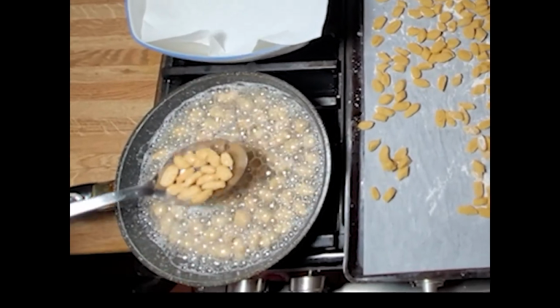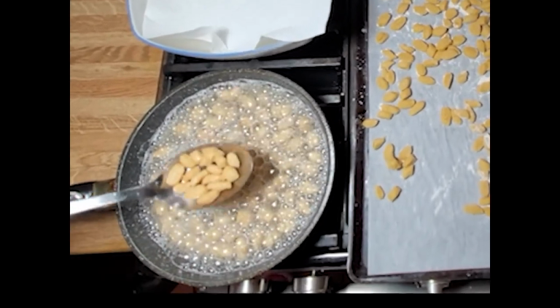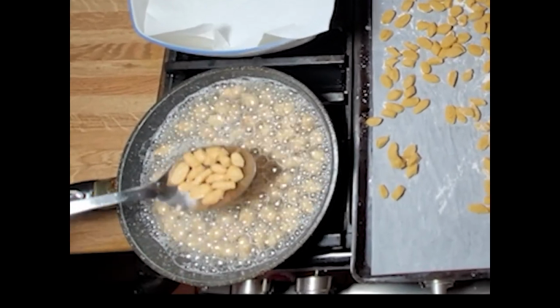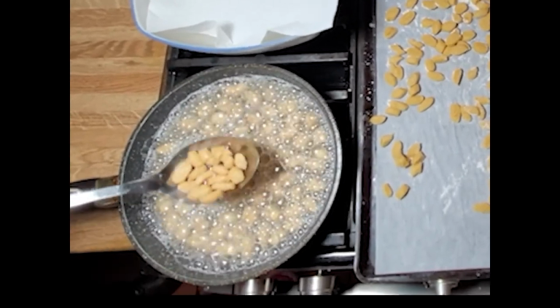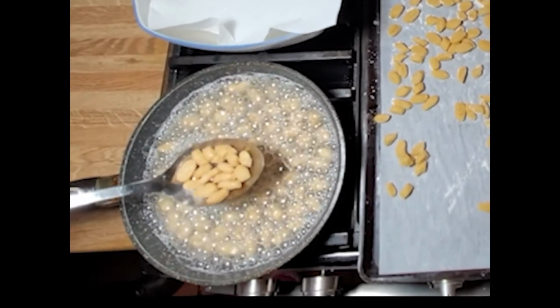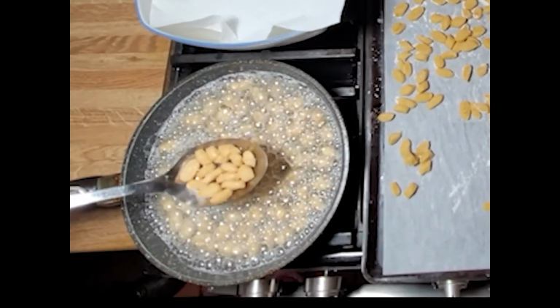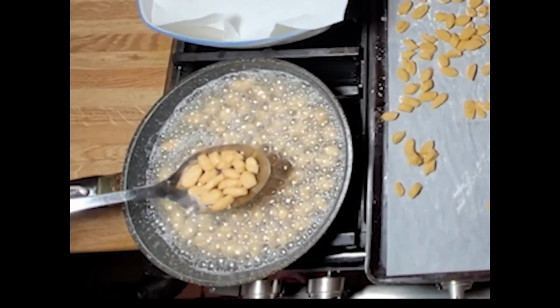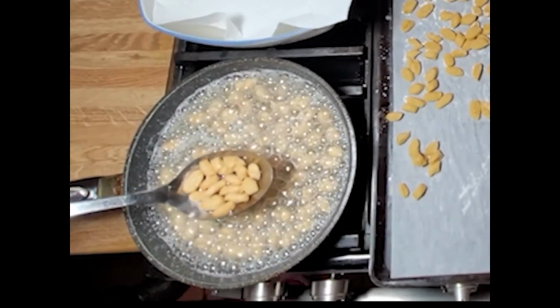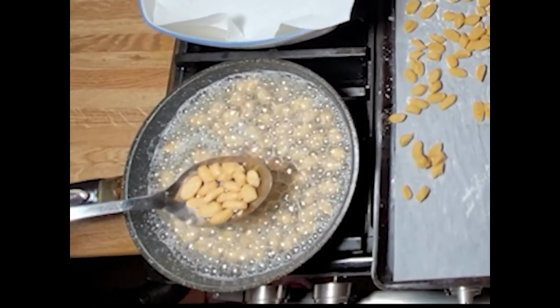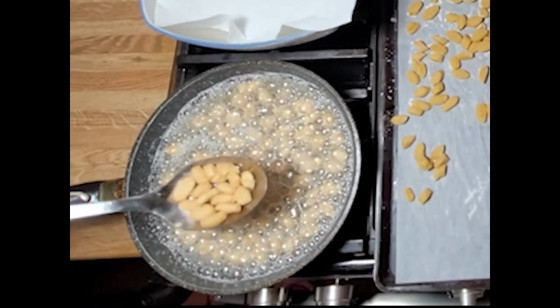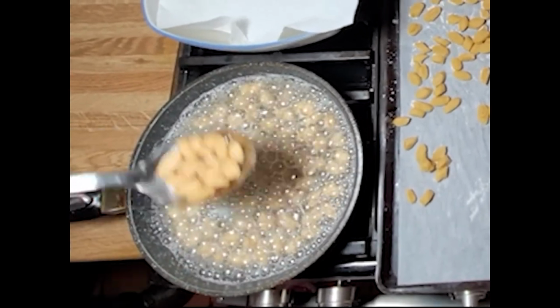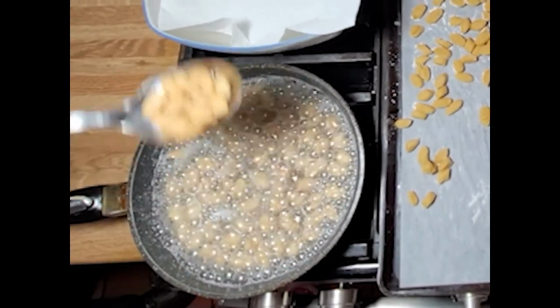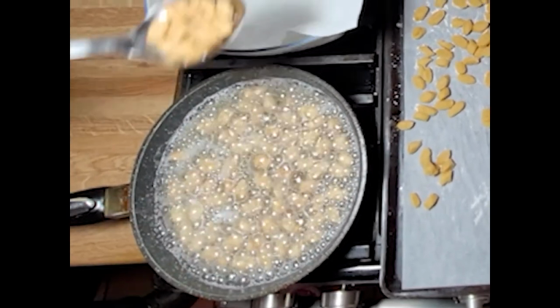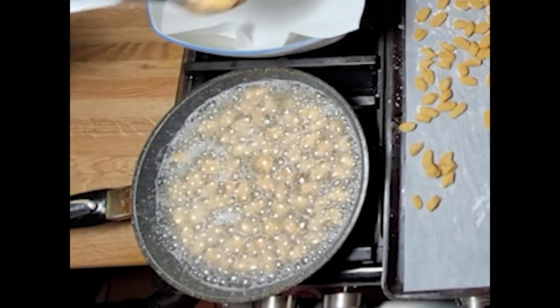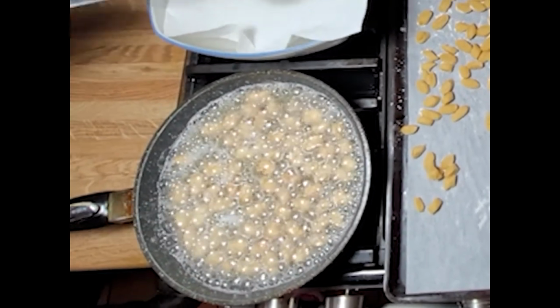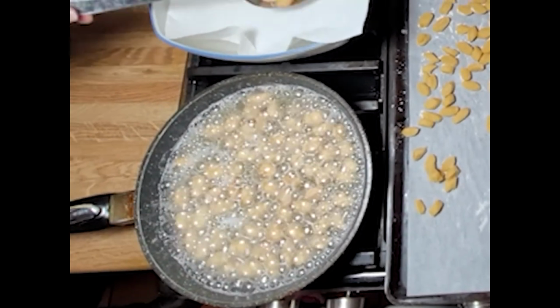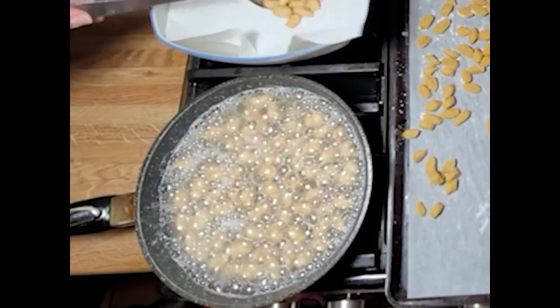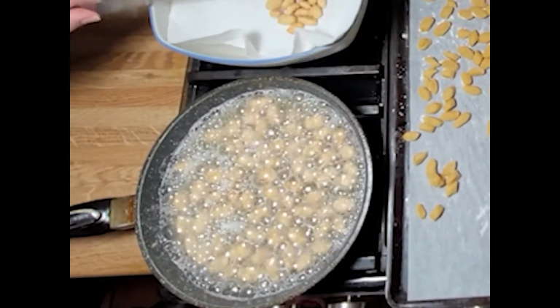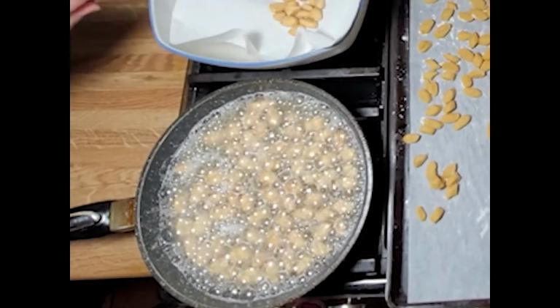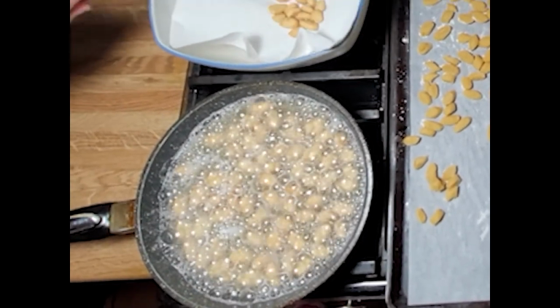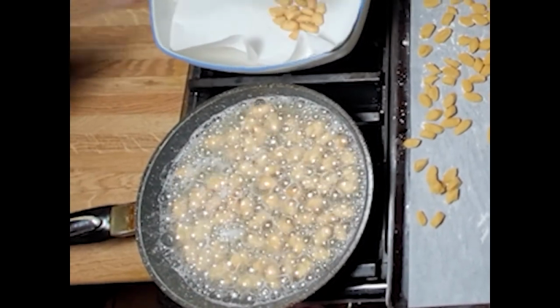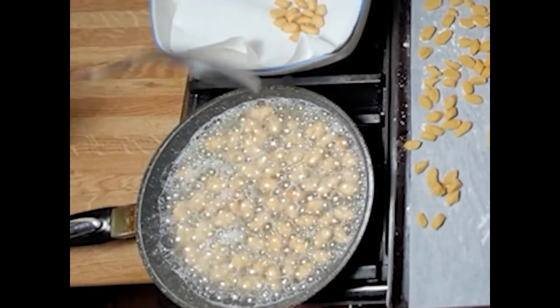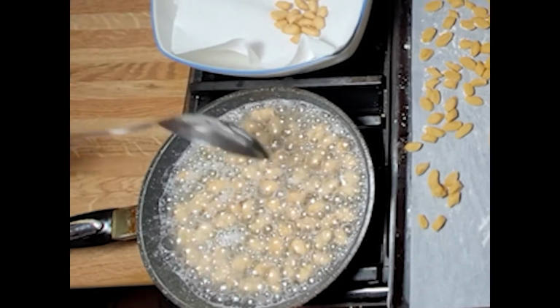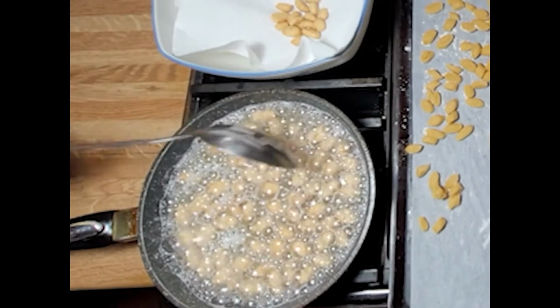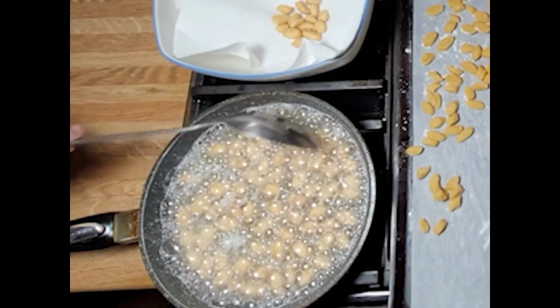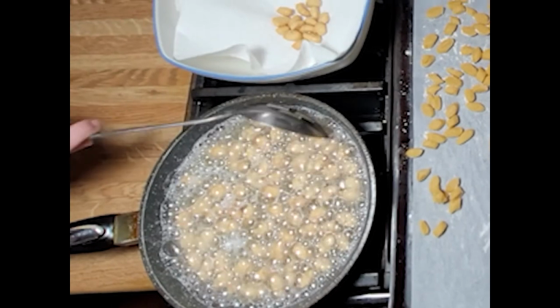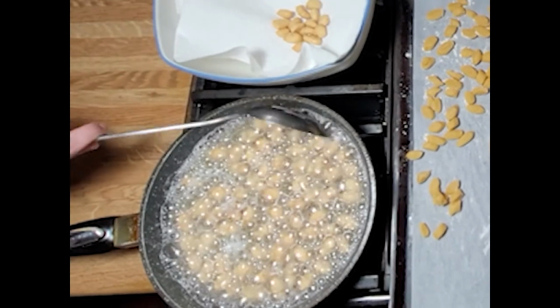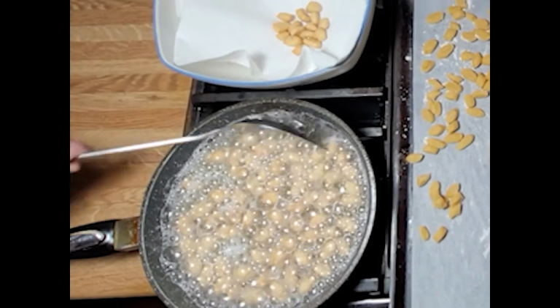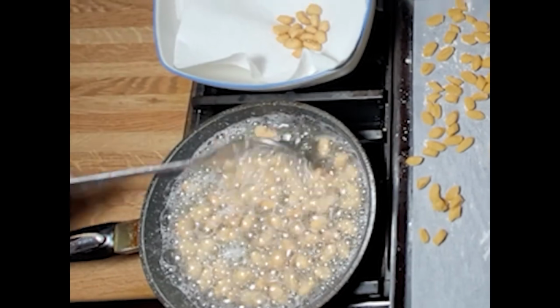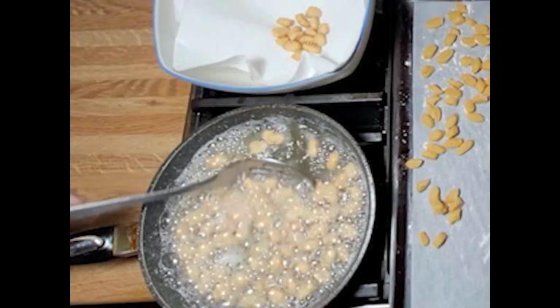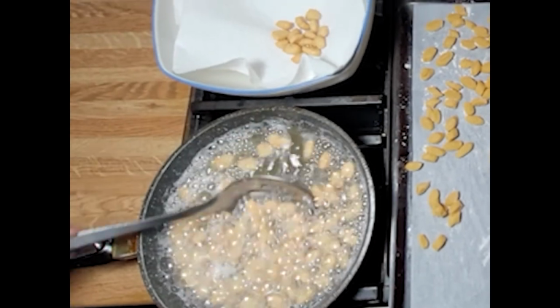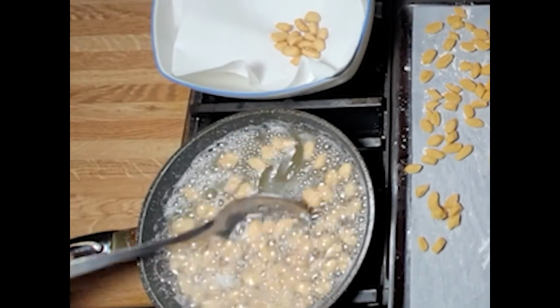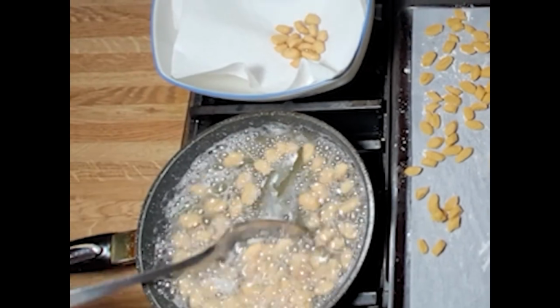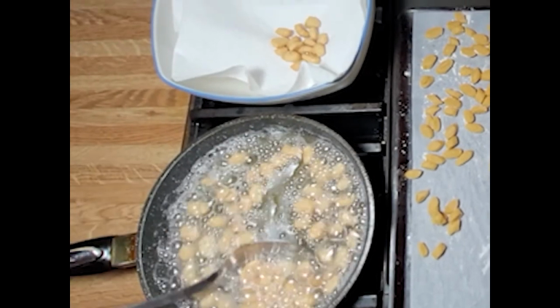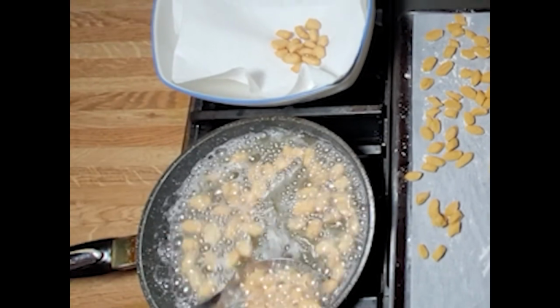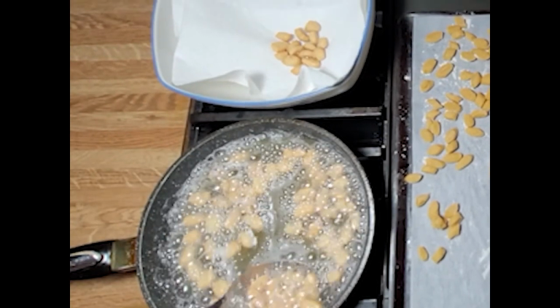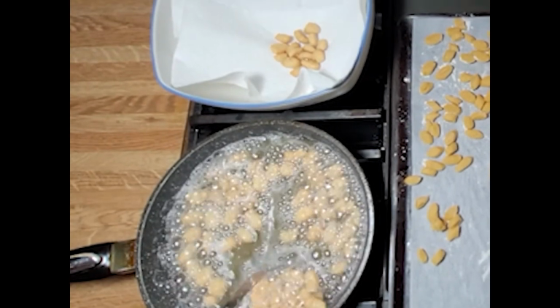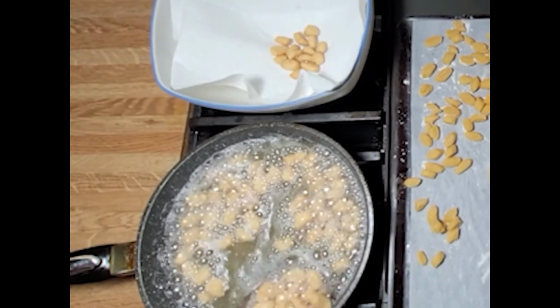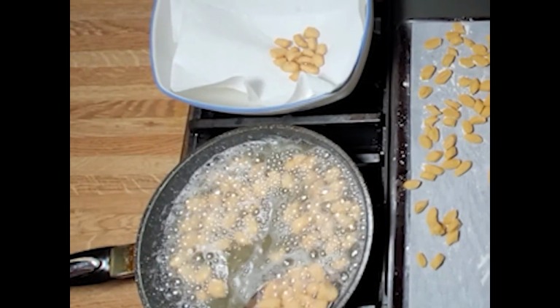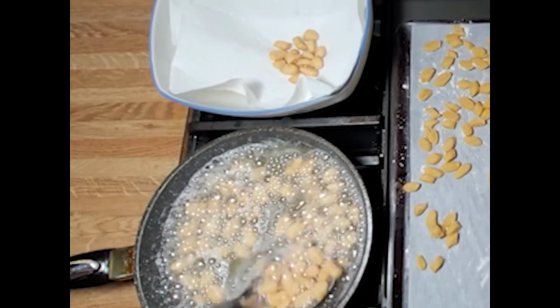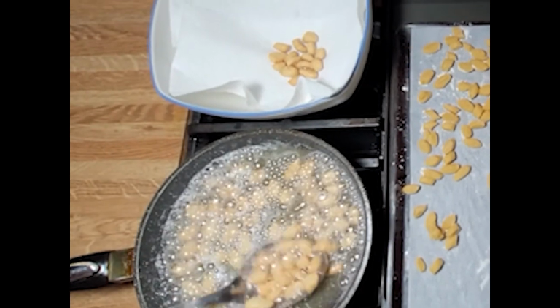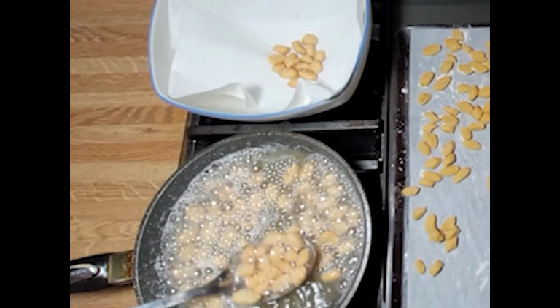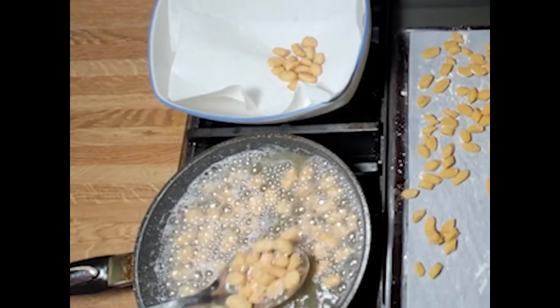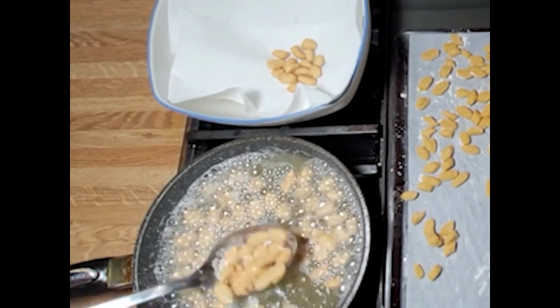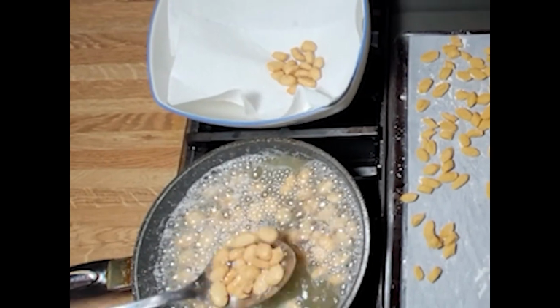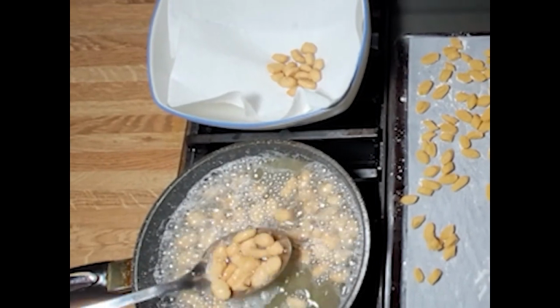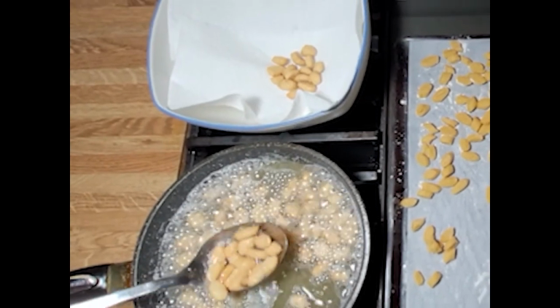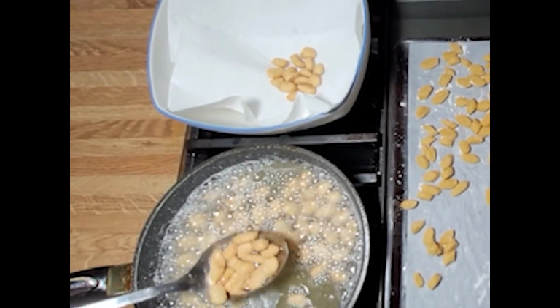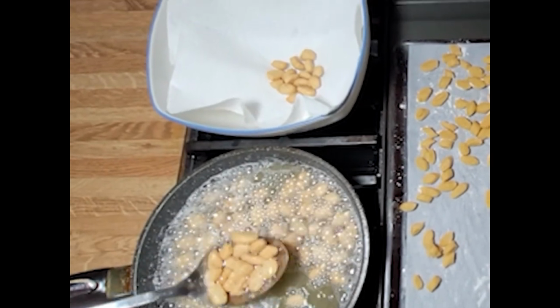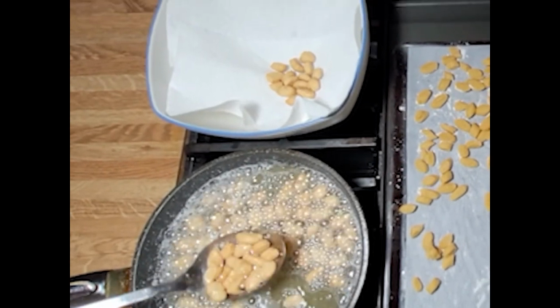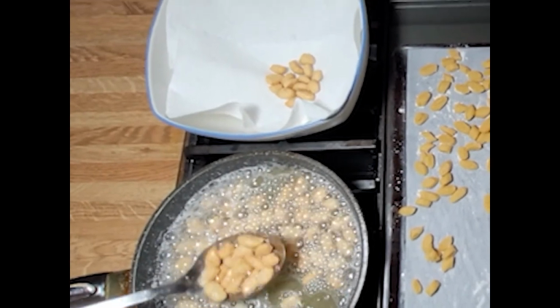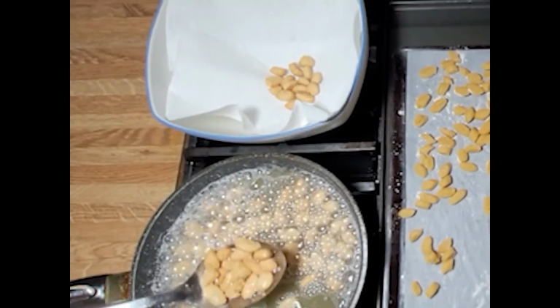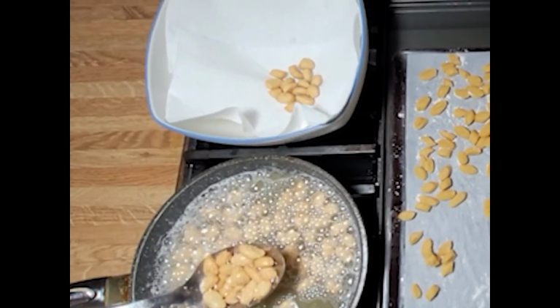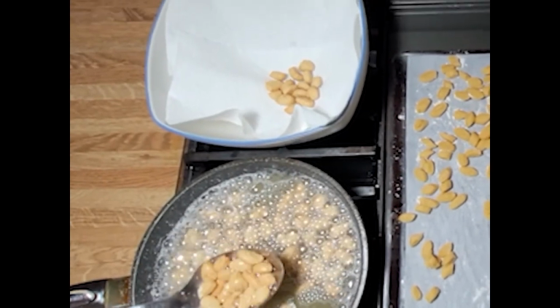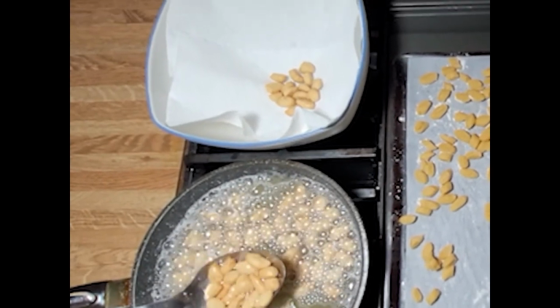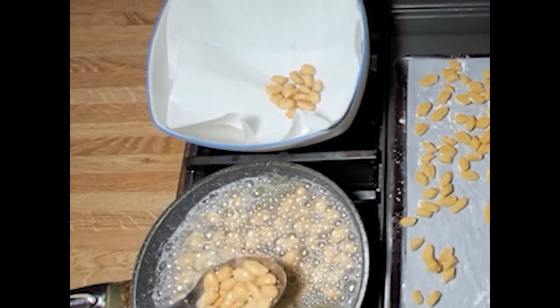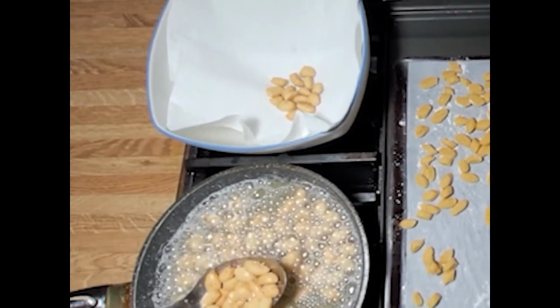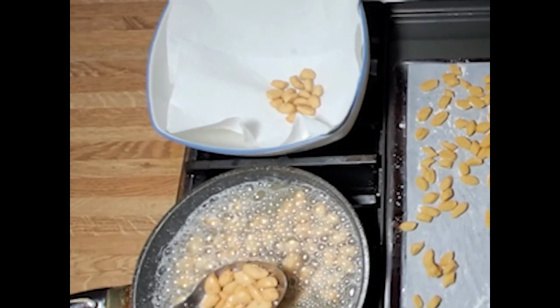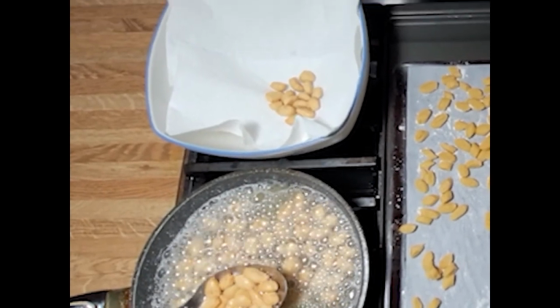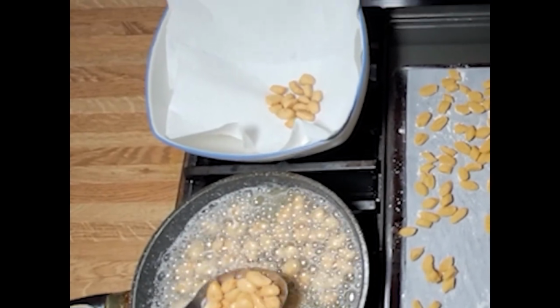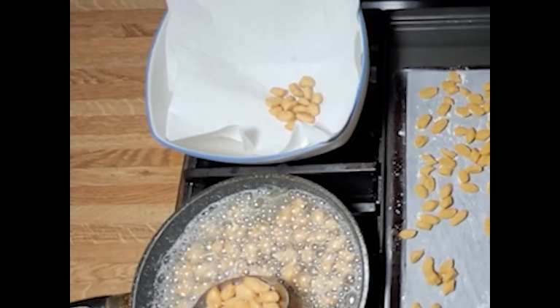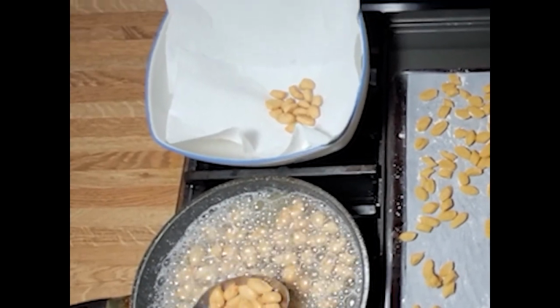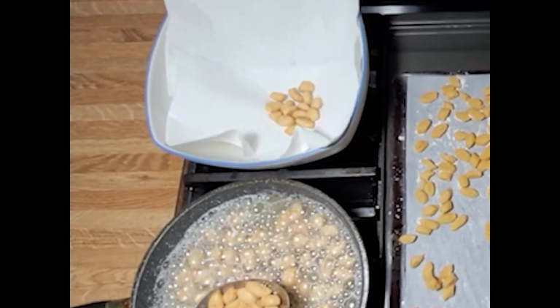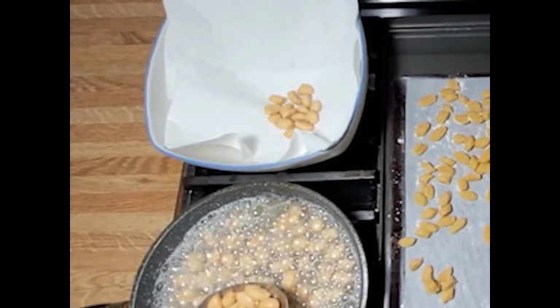As you're taking the dough out, place them into a wide bowl that you have standing by, lined with paper towel.